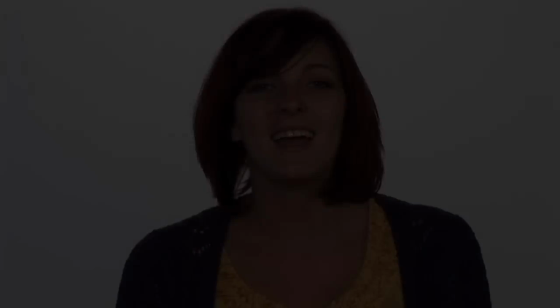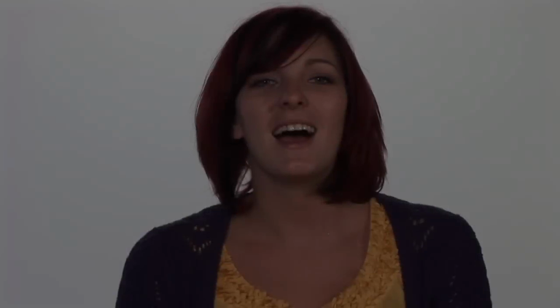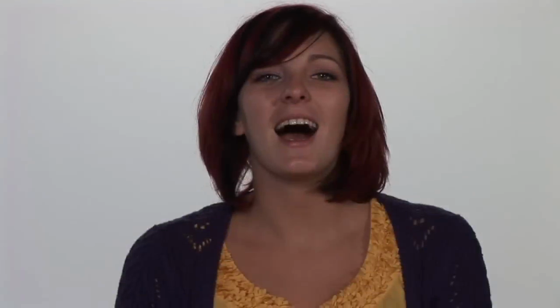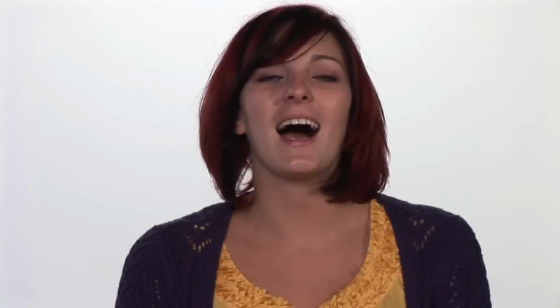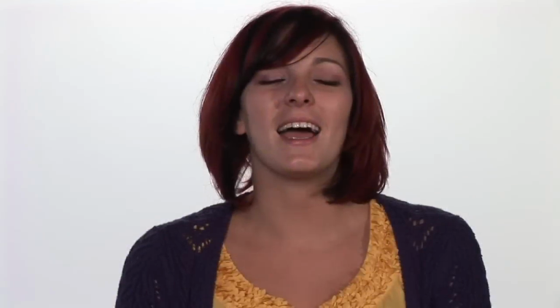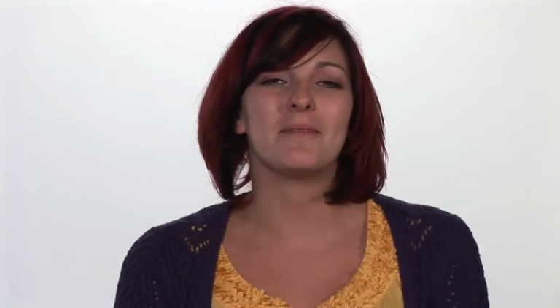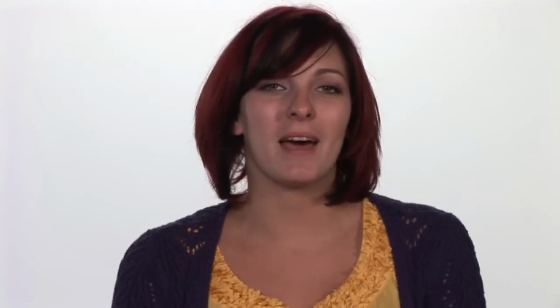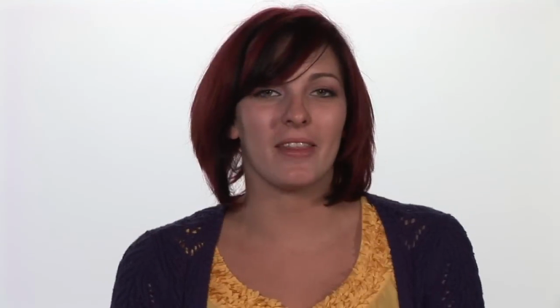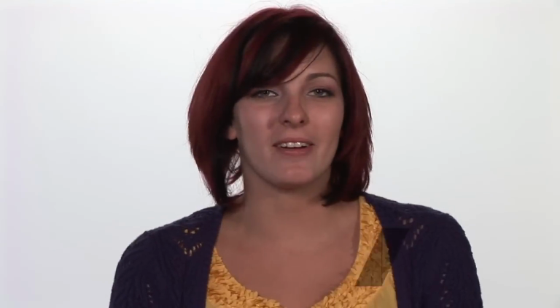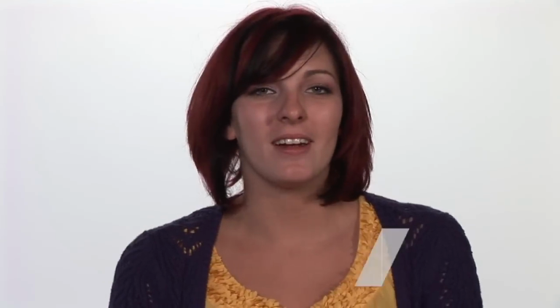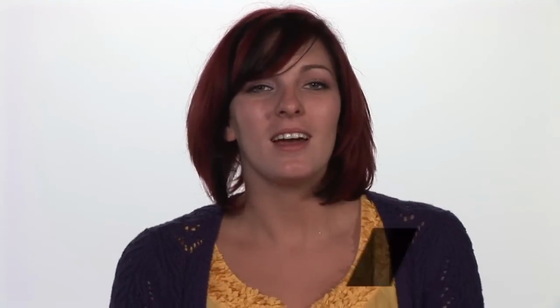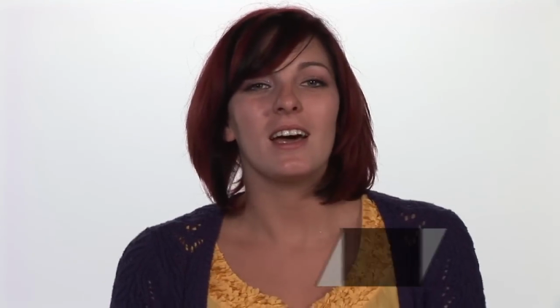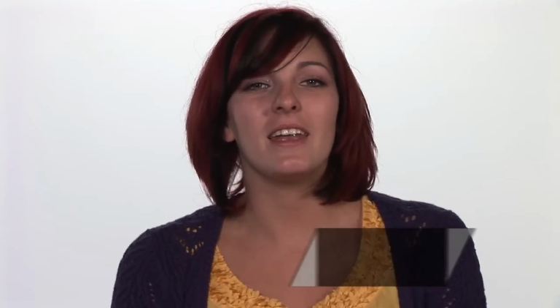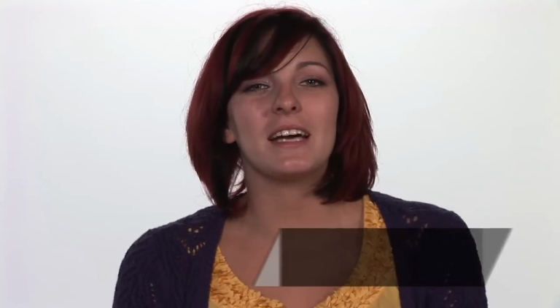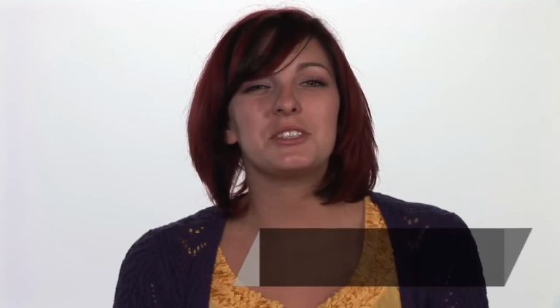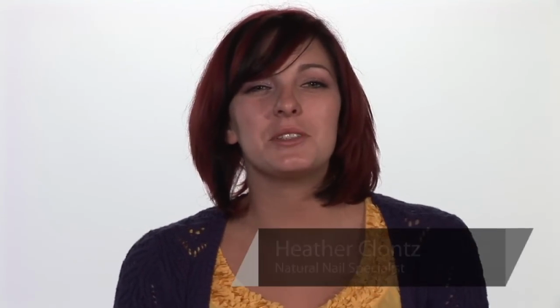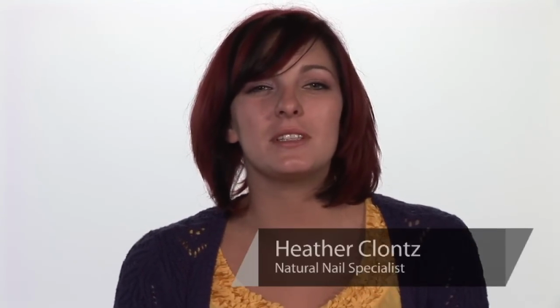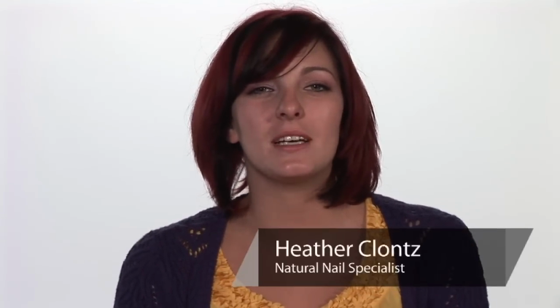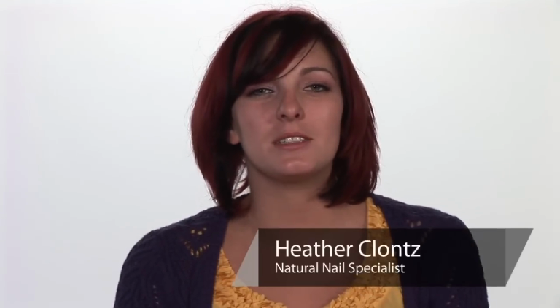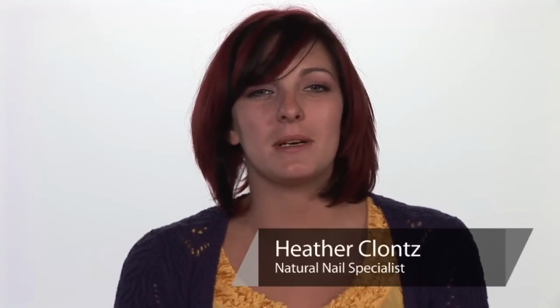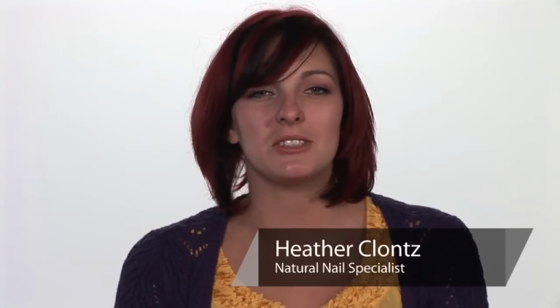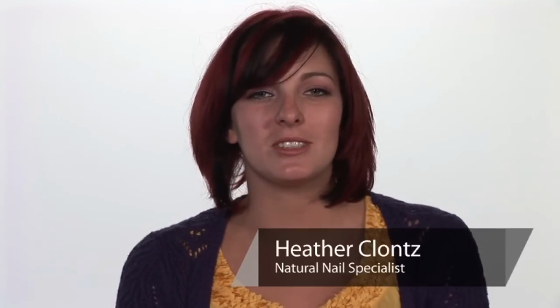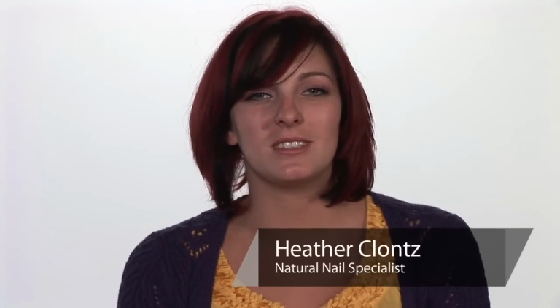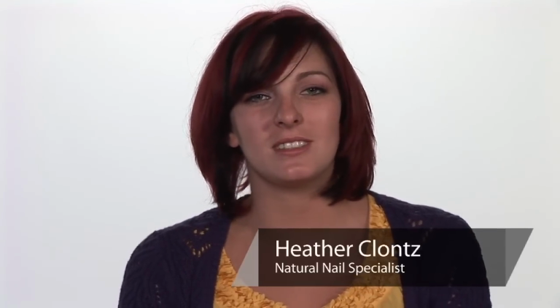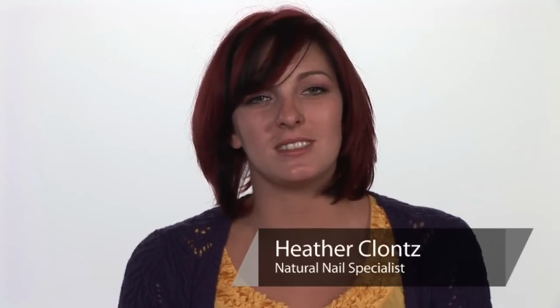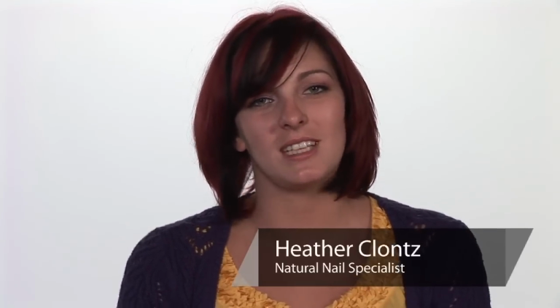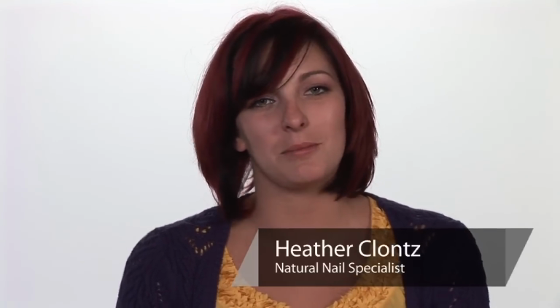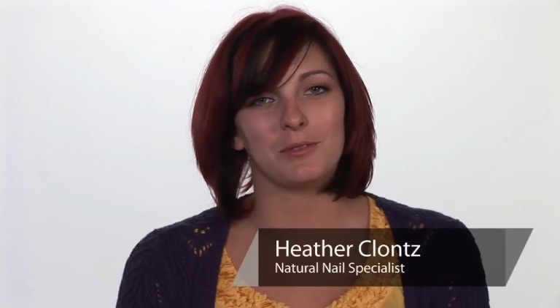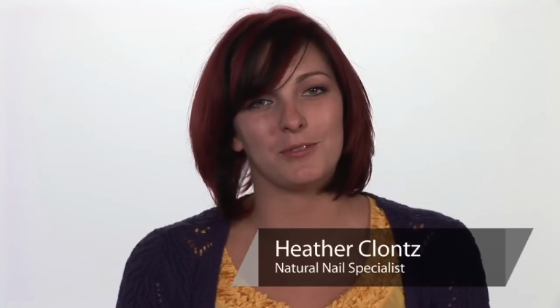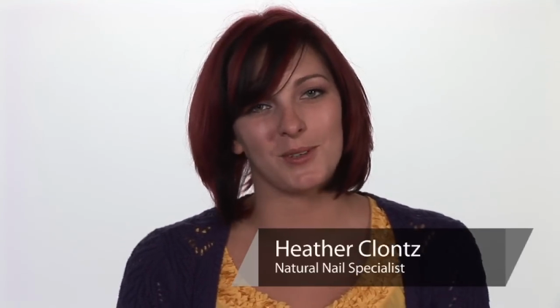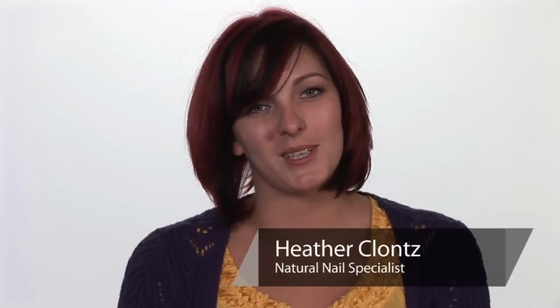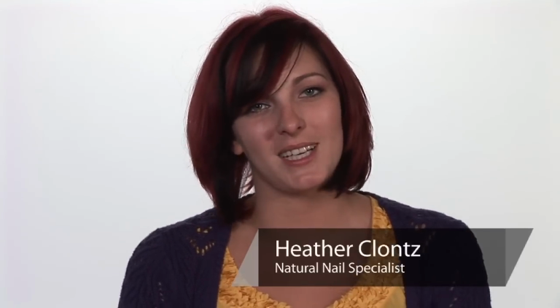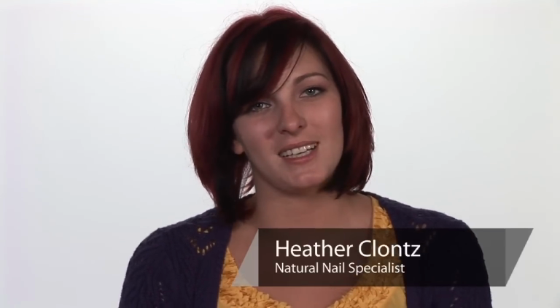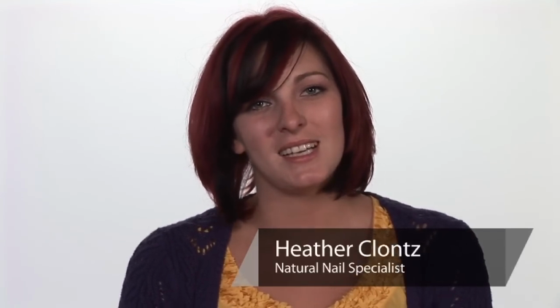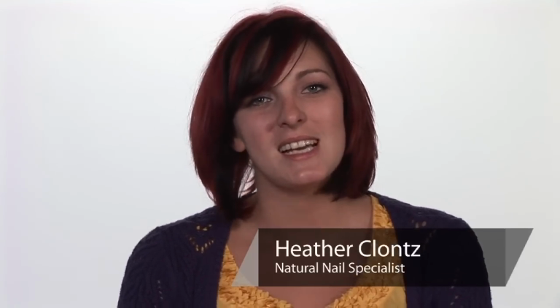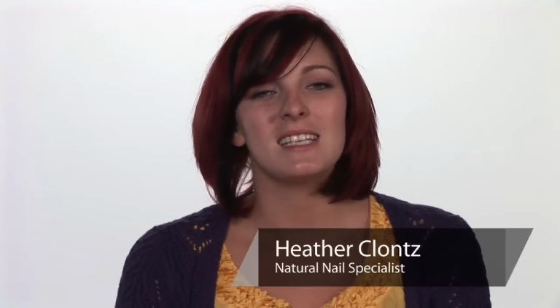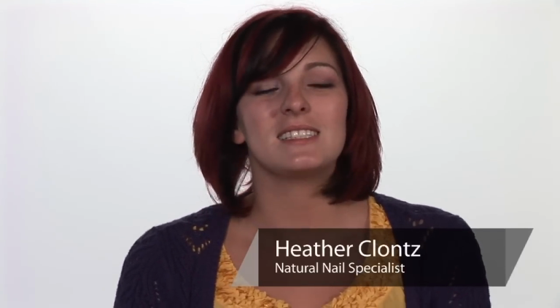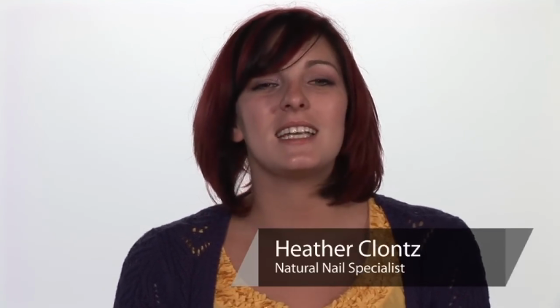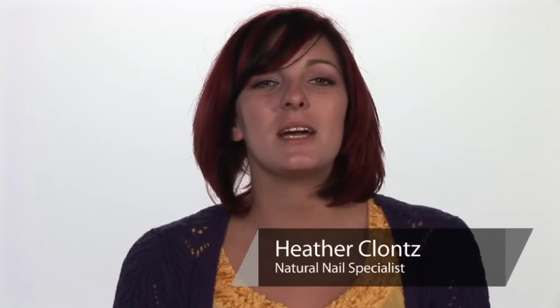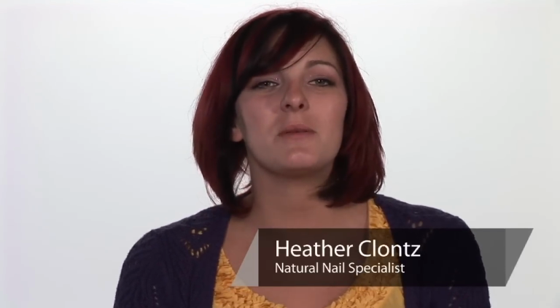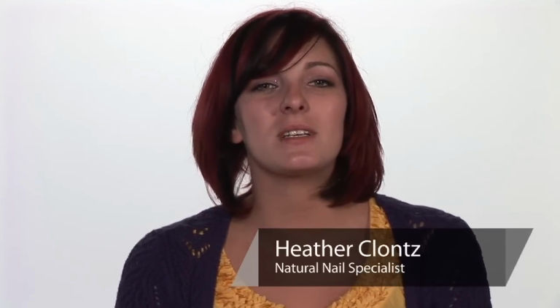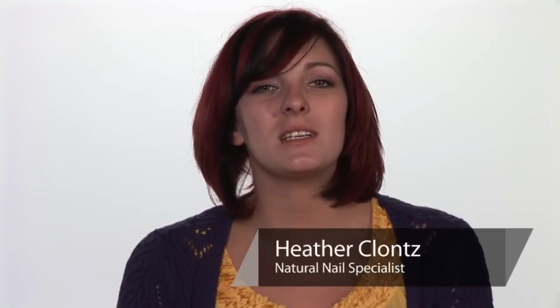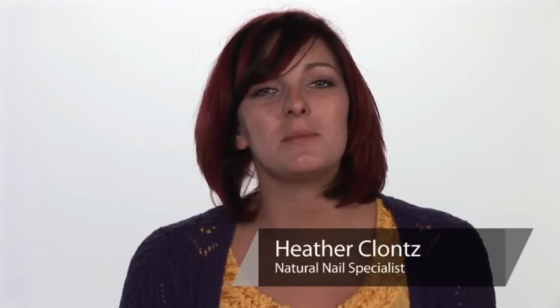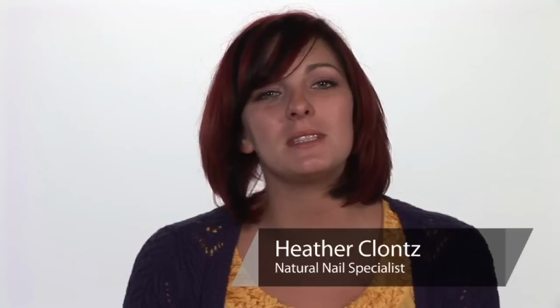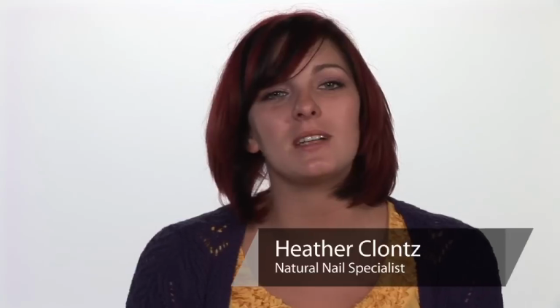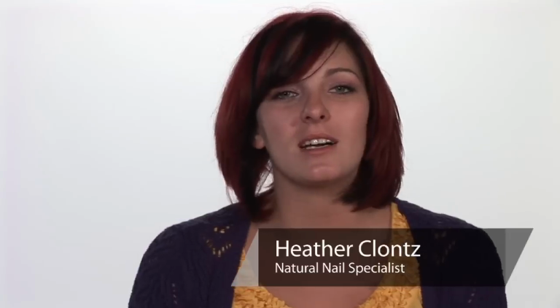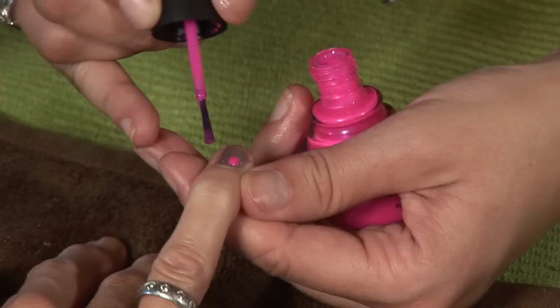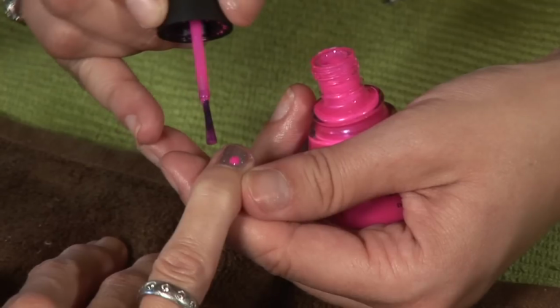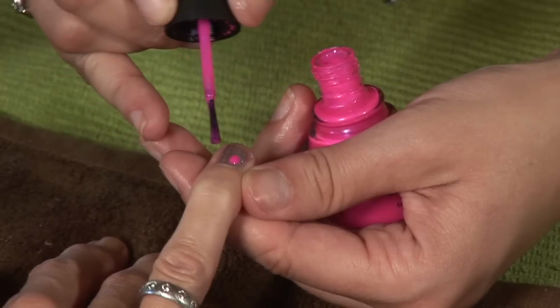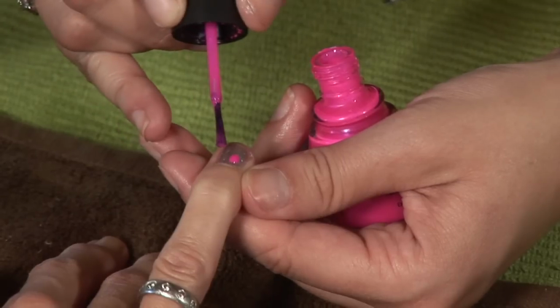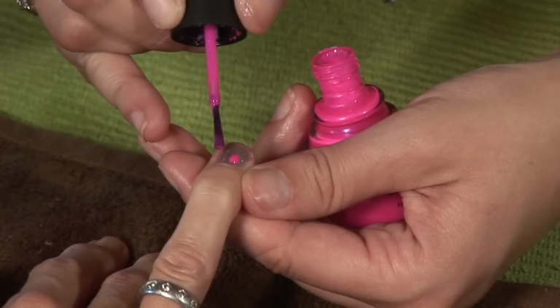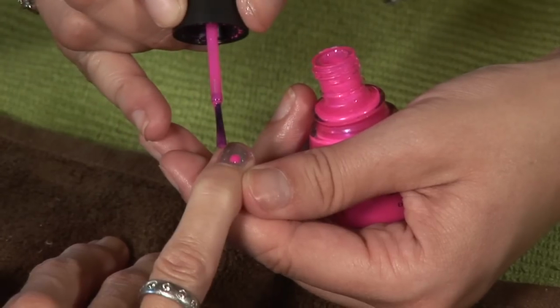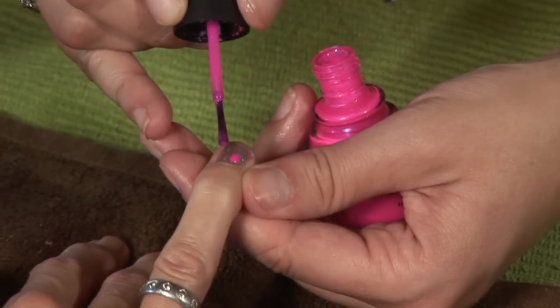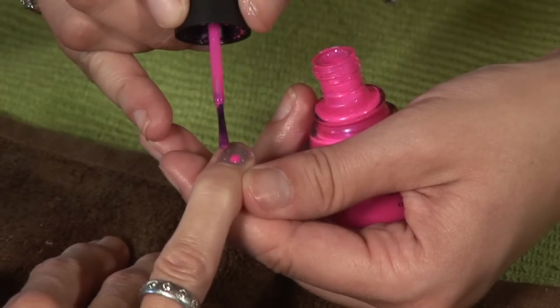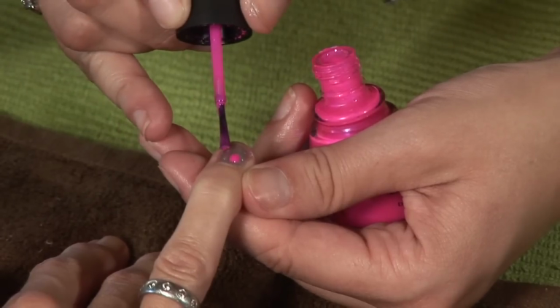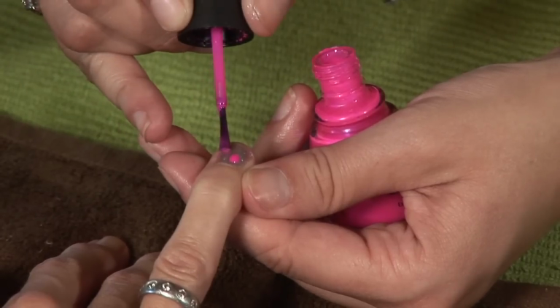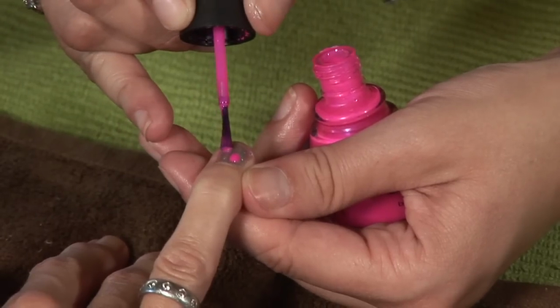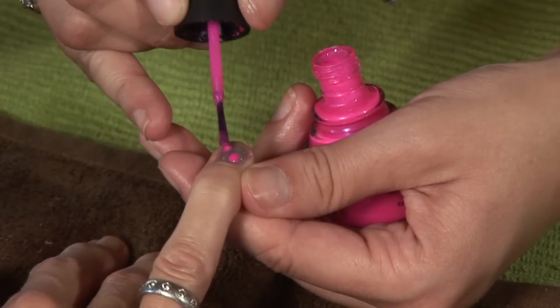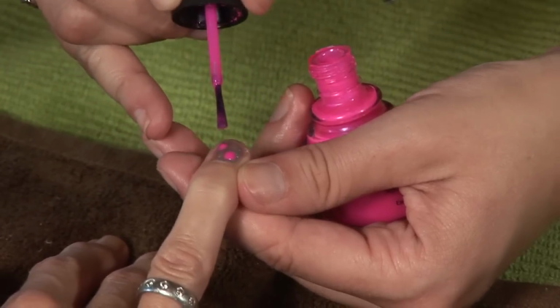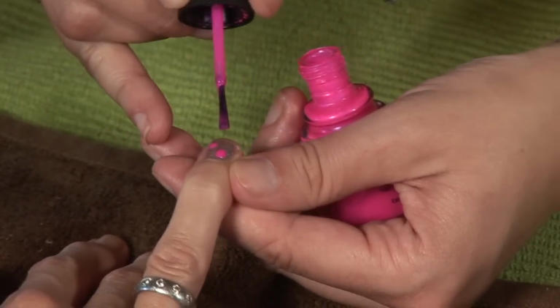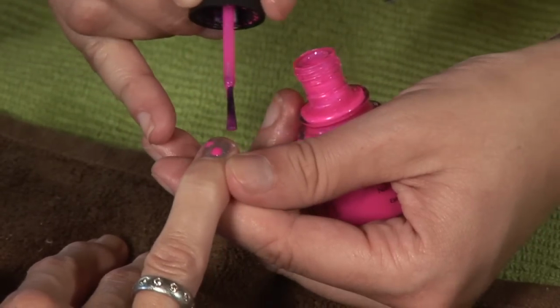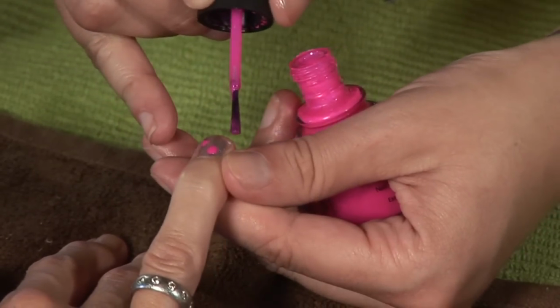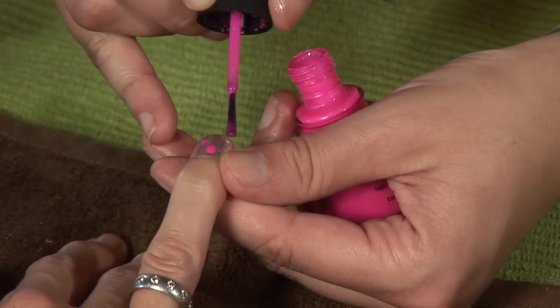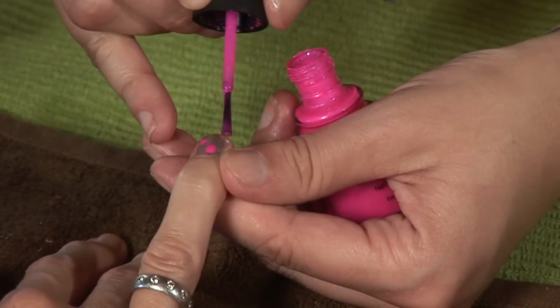Hi, I'm Heather, a natural nail specialist in Tampa, Florida. Today we're going to be talking about how to marble in nail art.